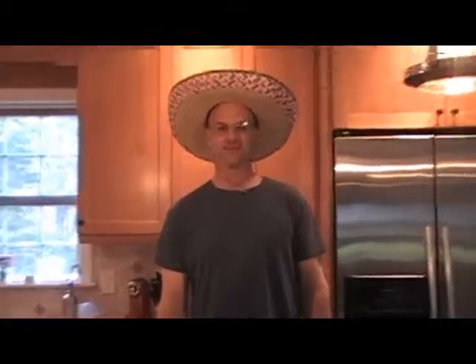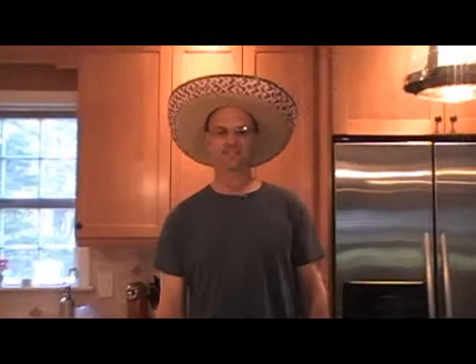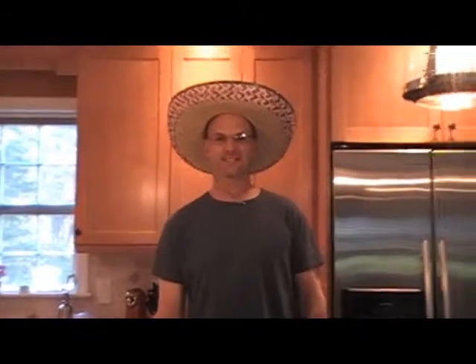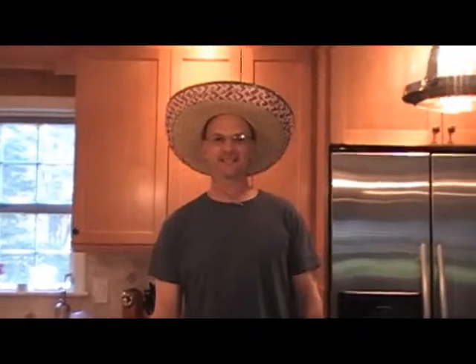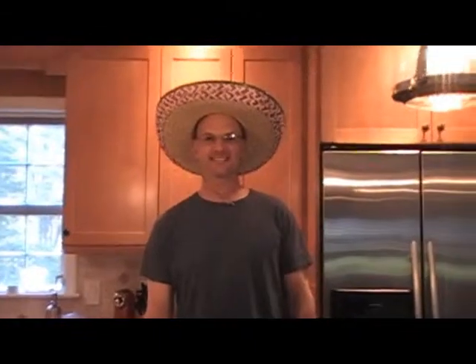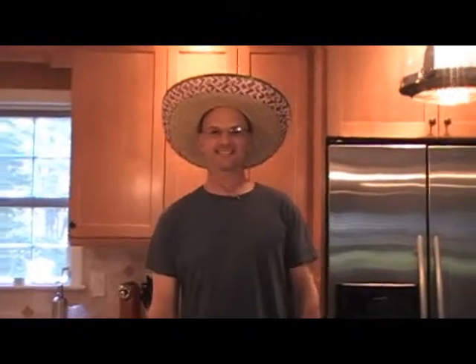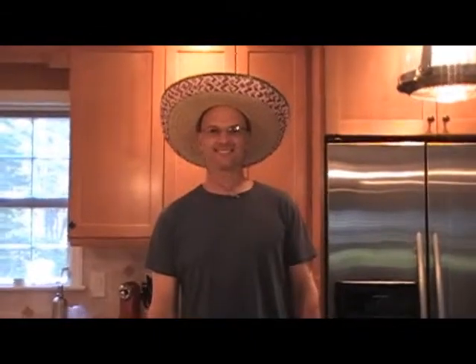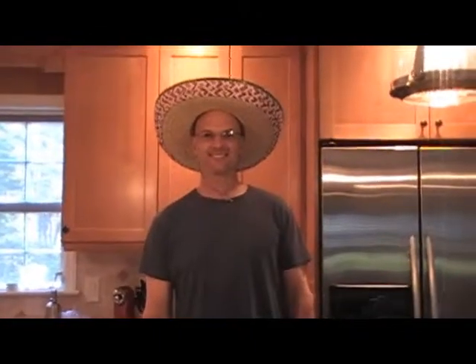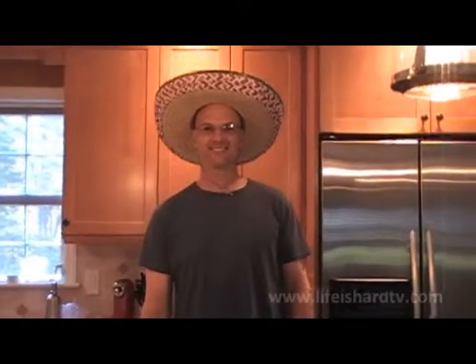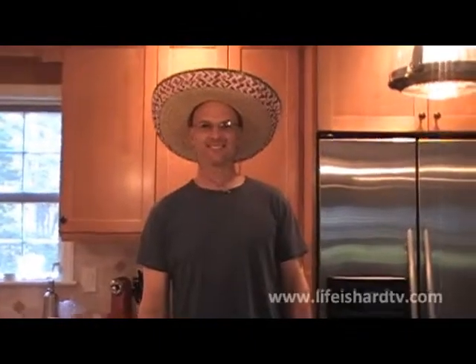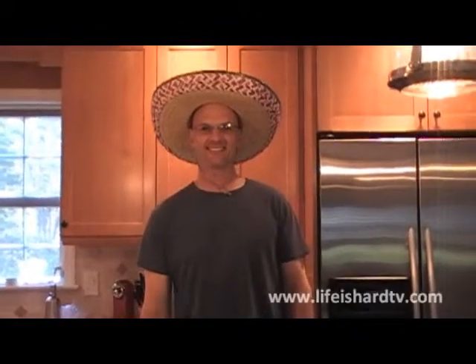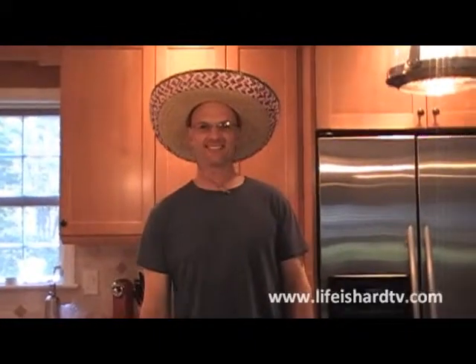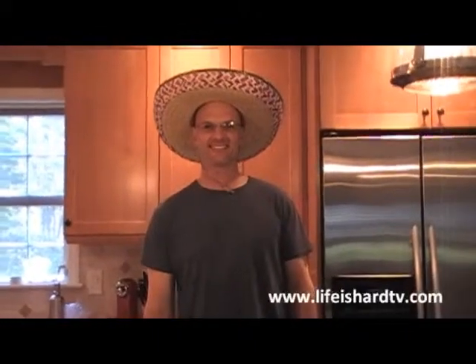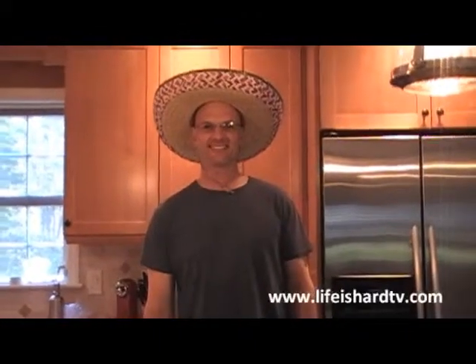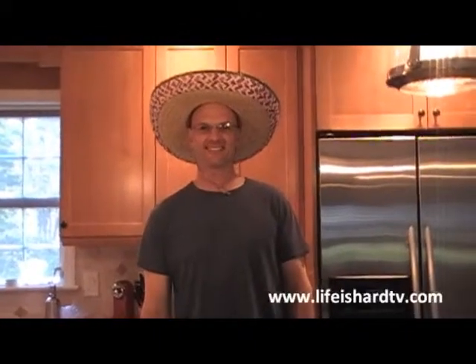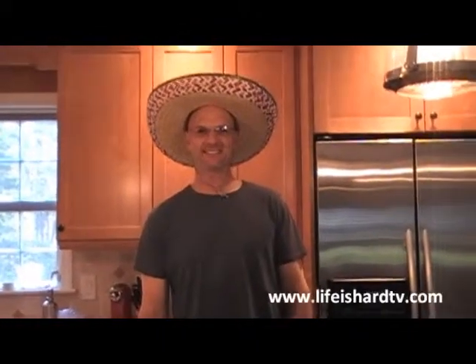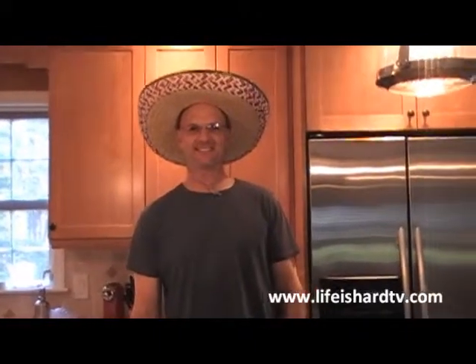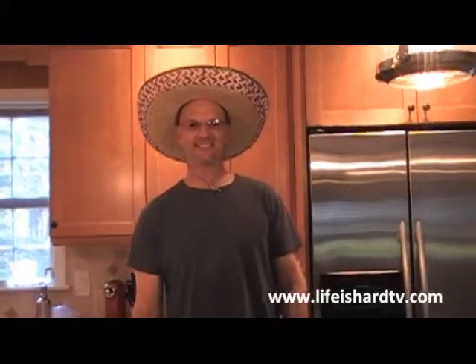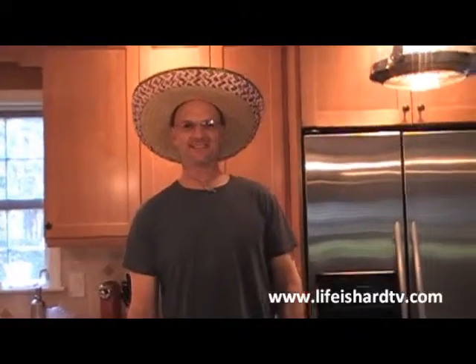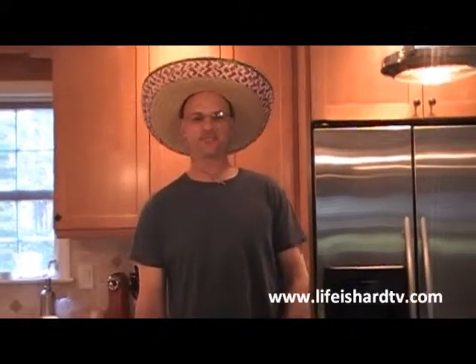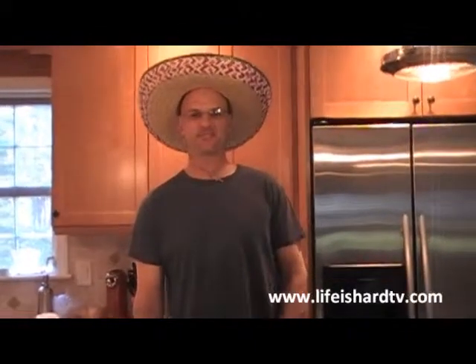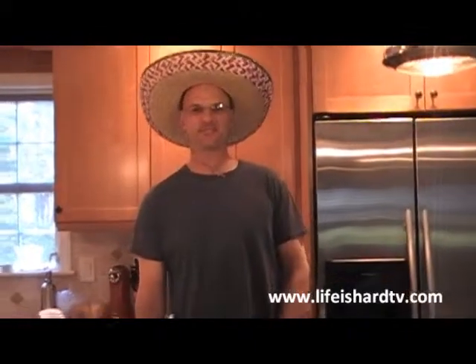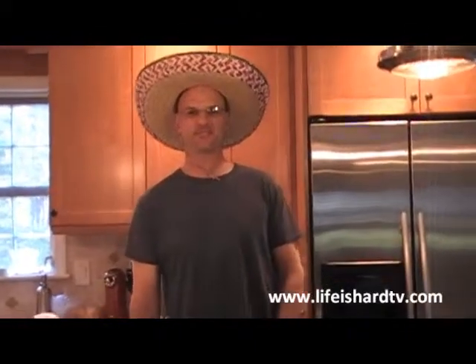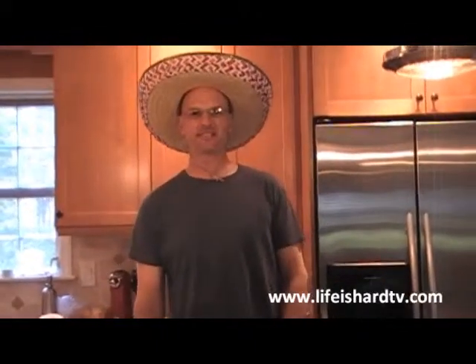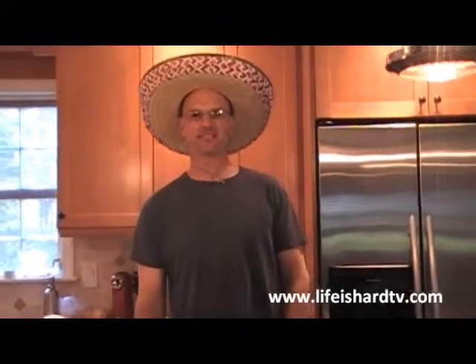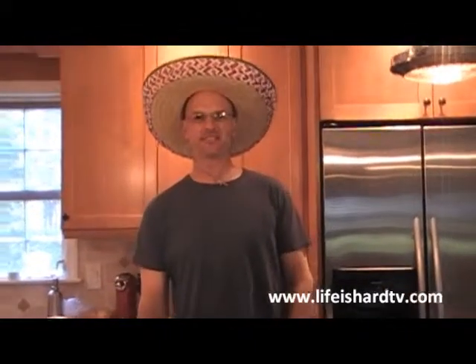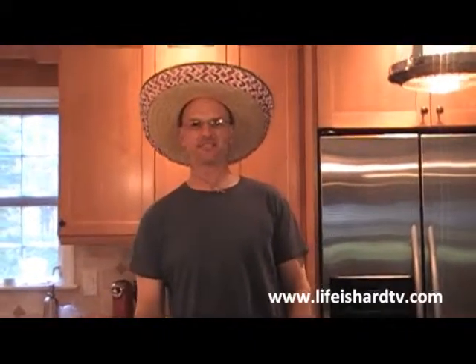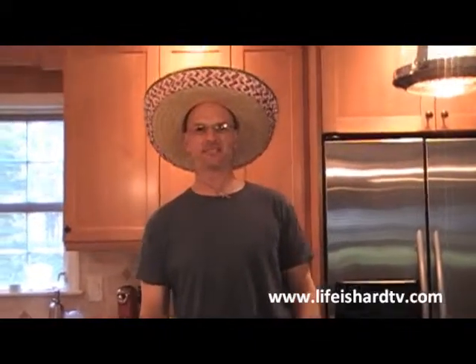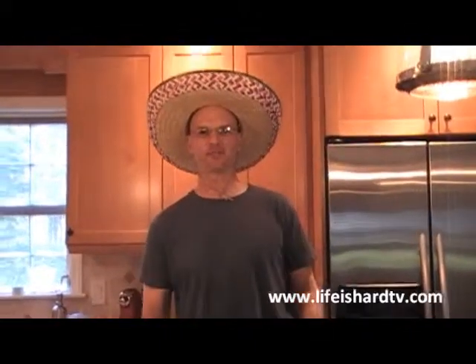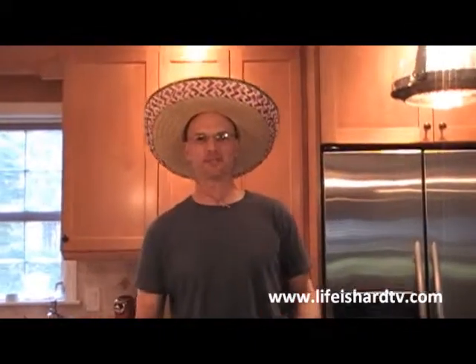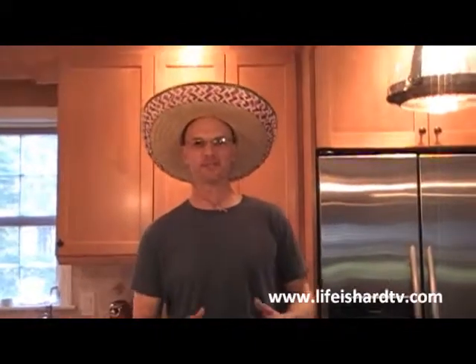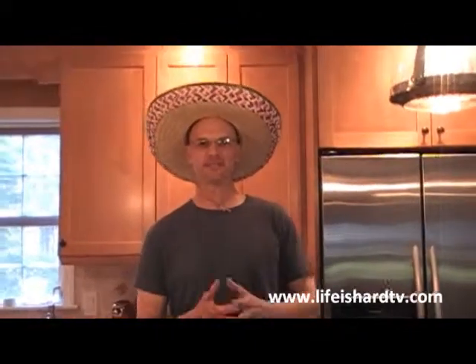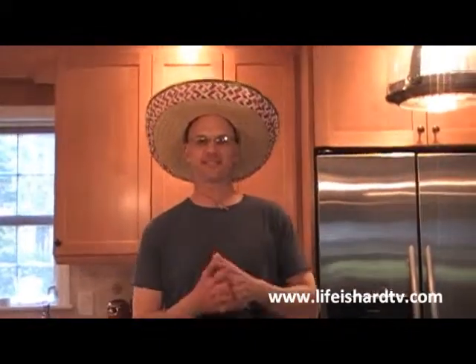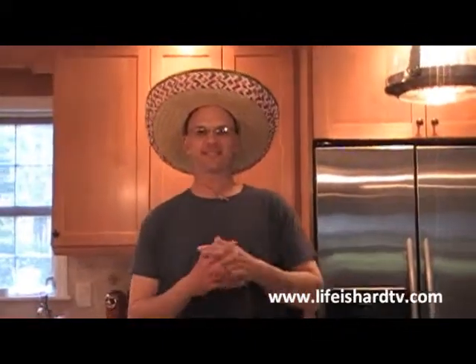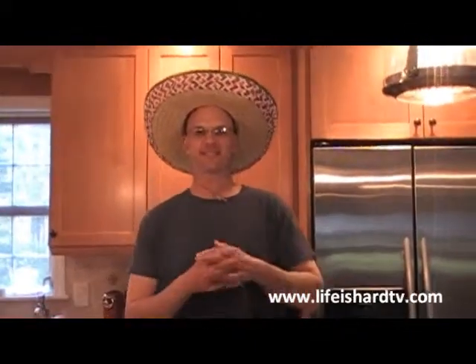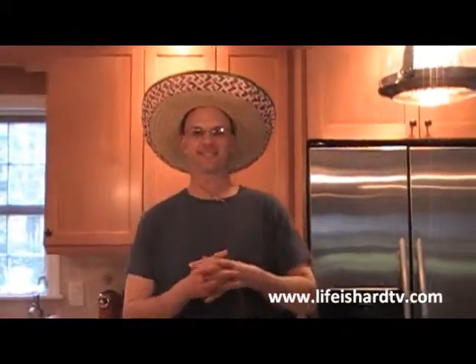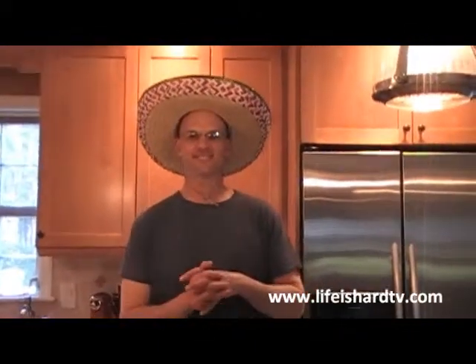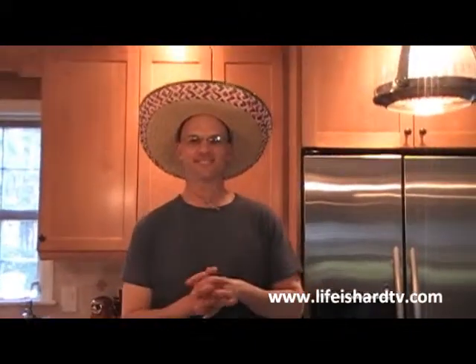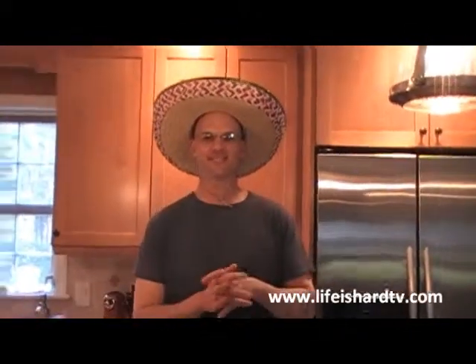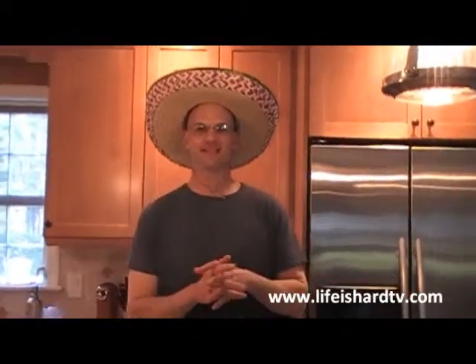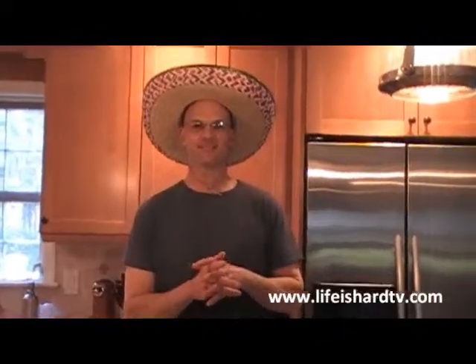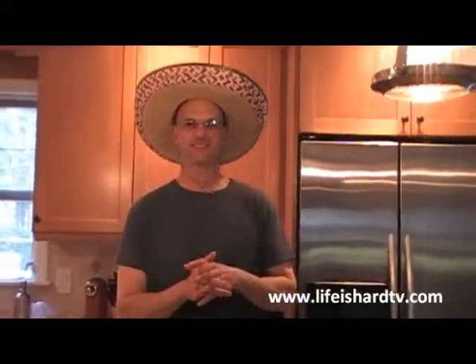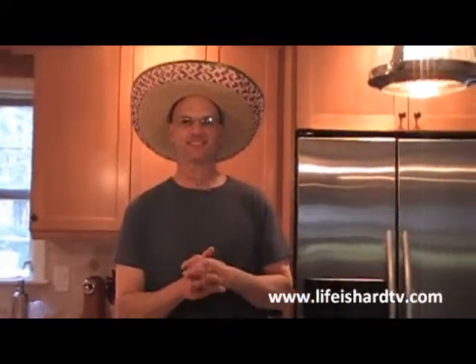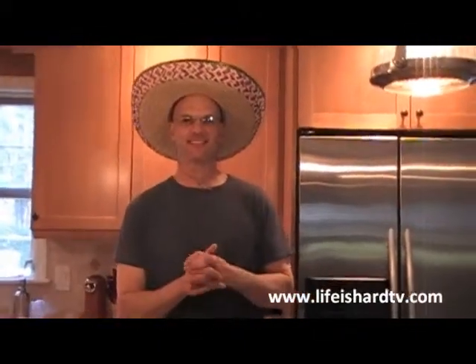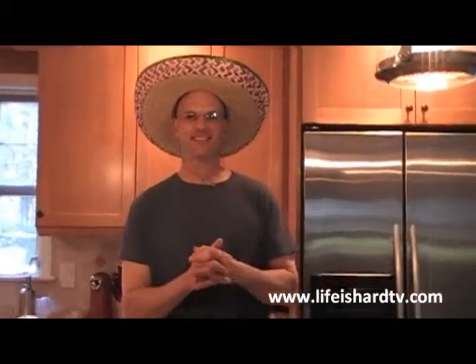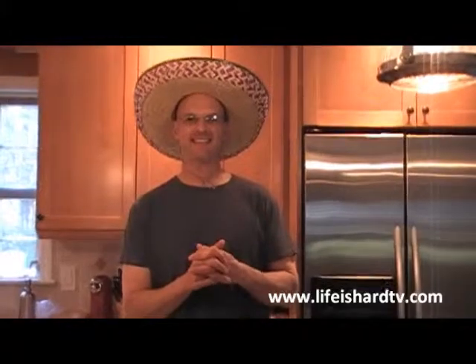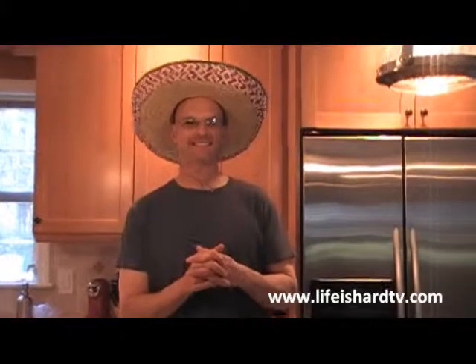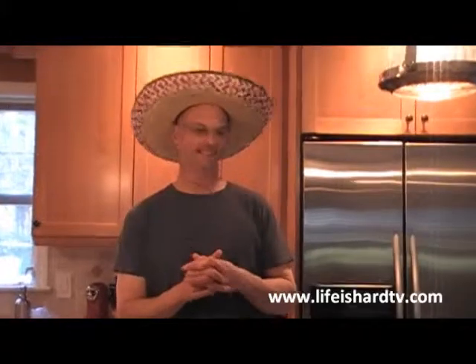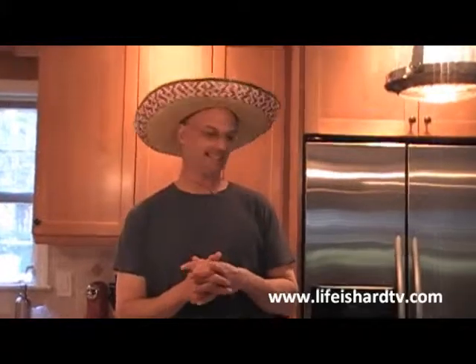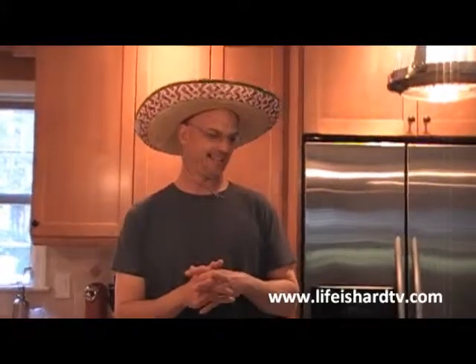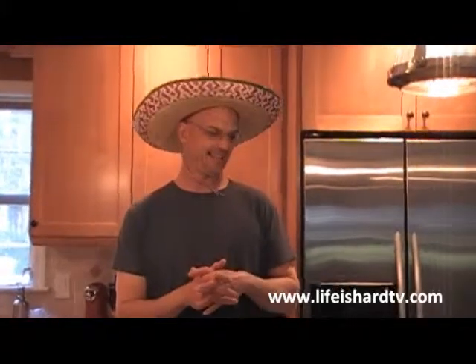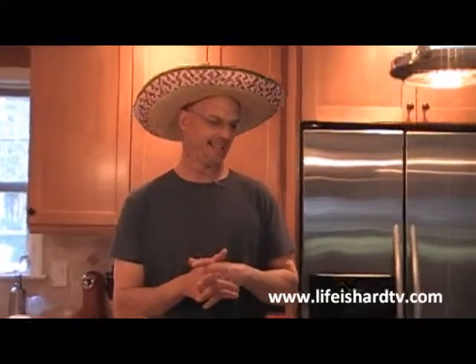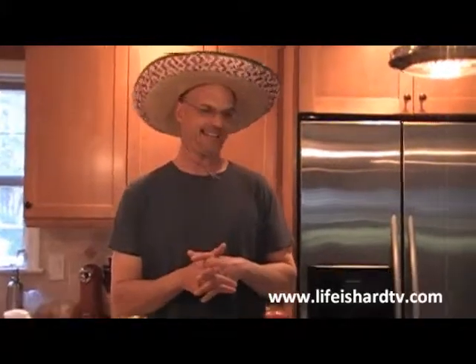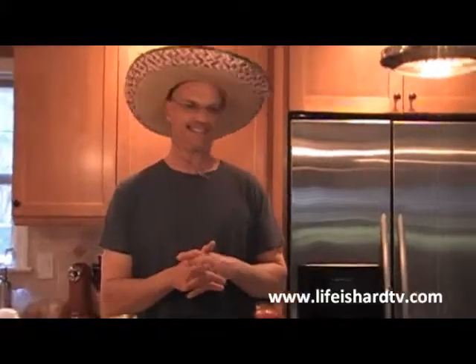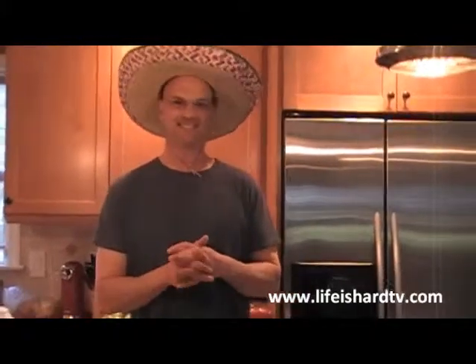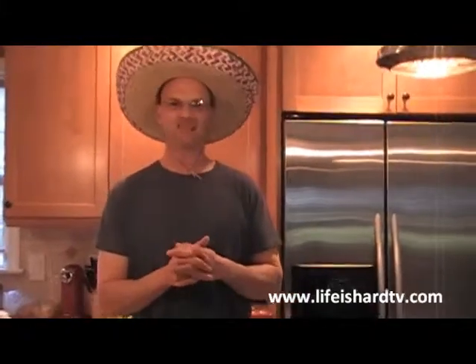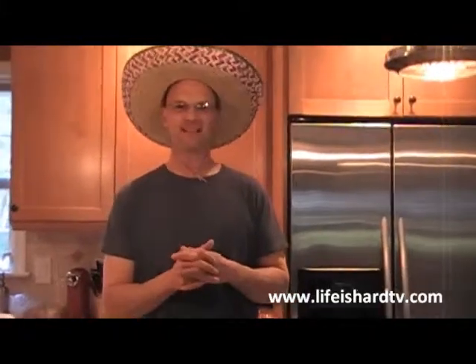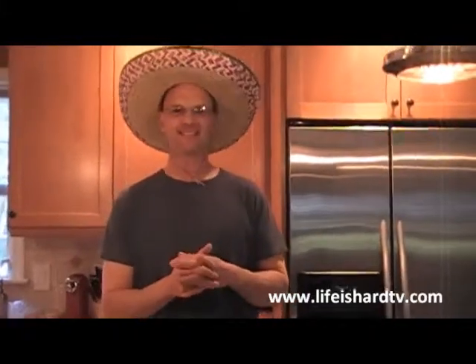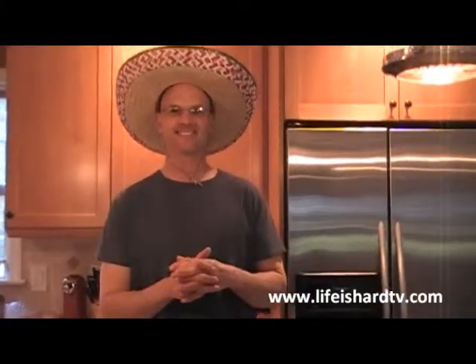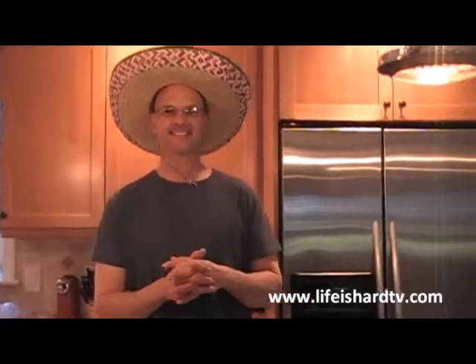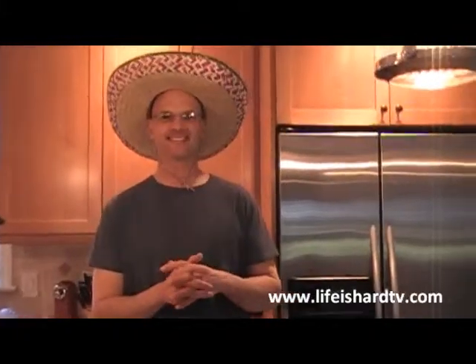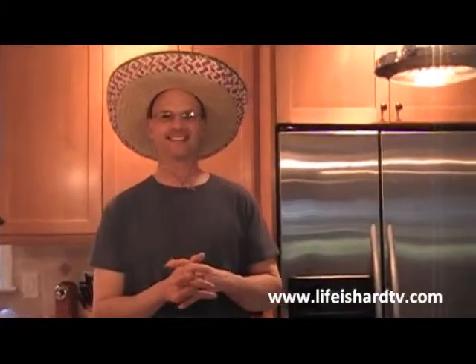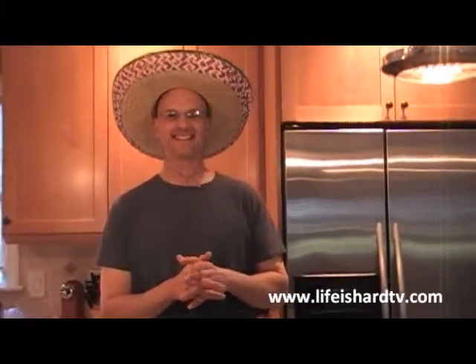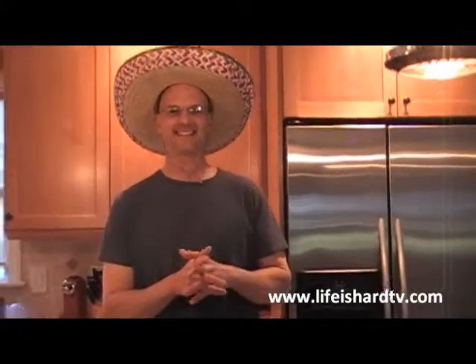Welcome back to Life is Hard TV, the life show for the rest of us. You've tuned in to the cooking channel. I'm Chef Dave and it's Mexican night.